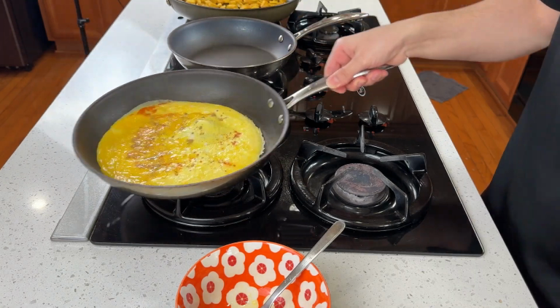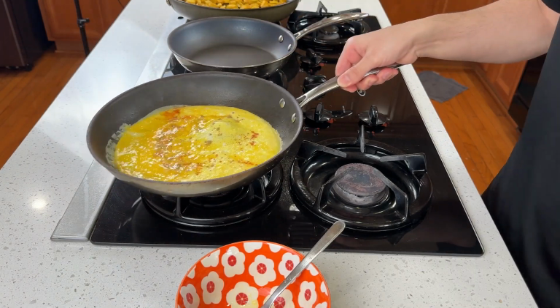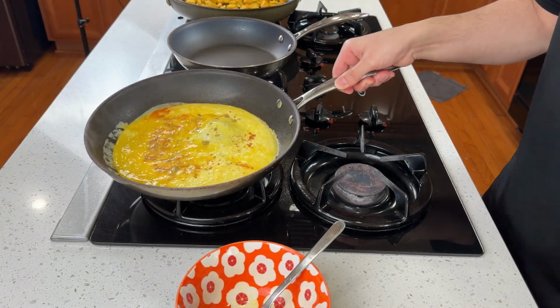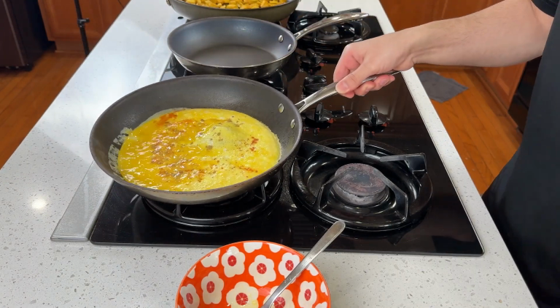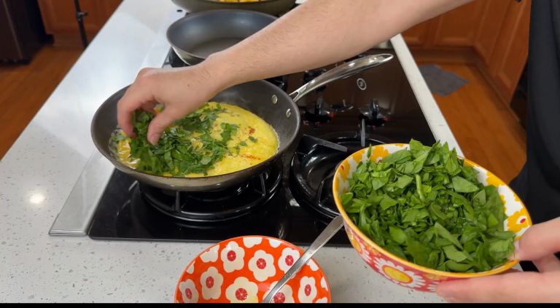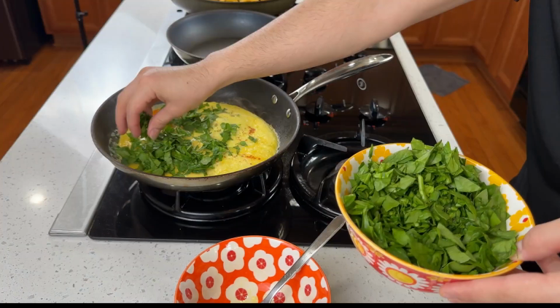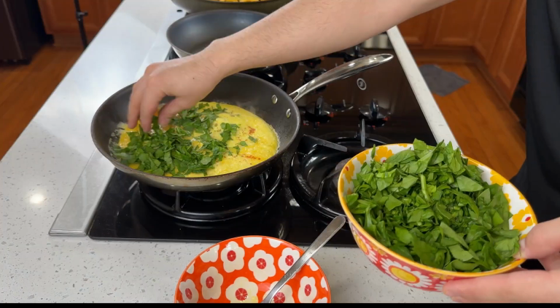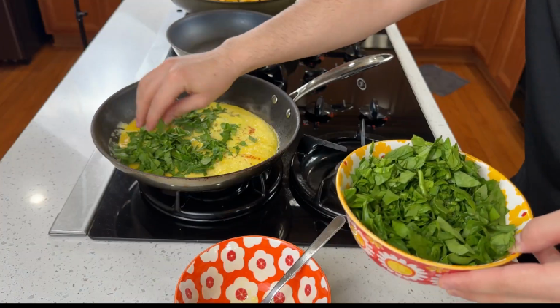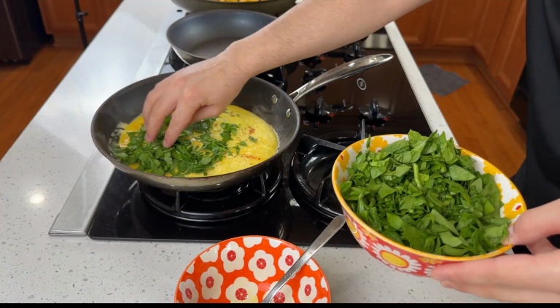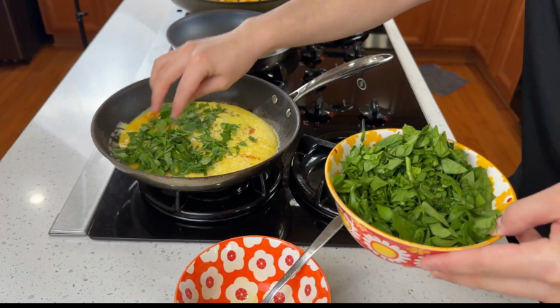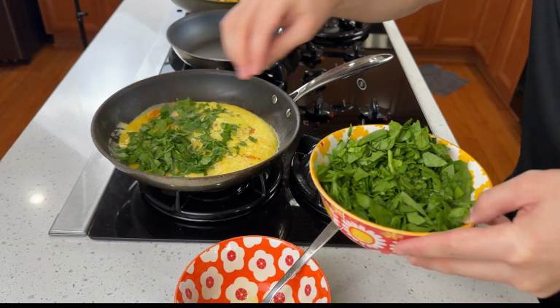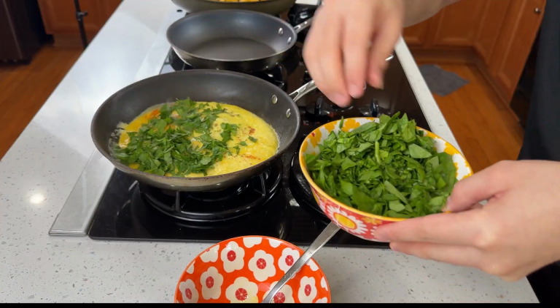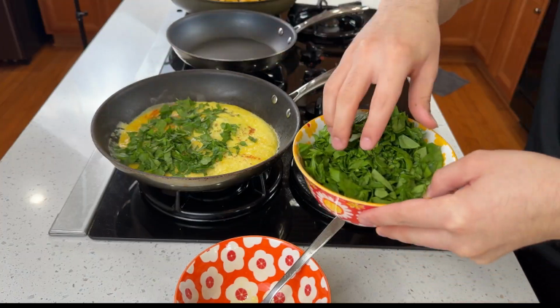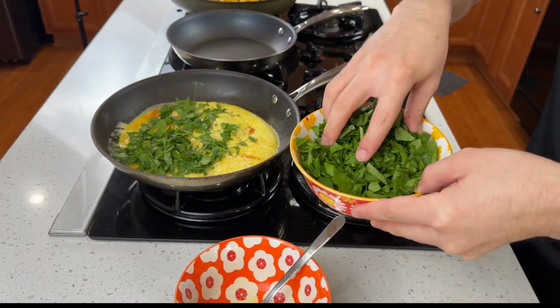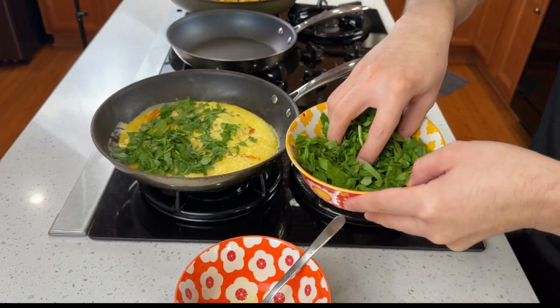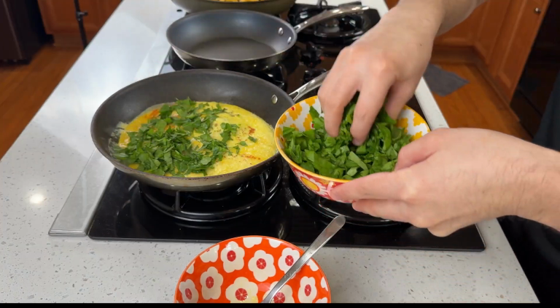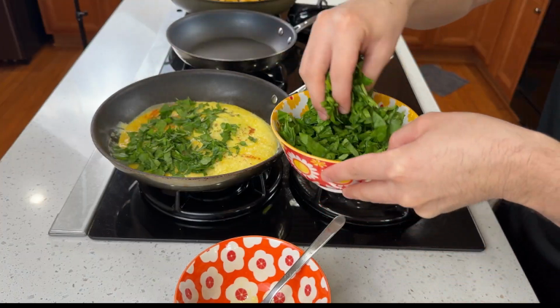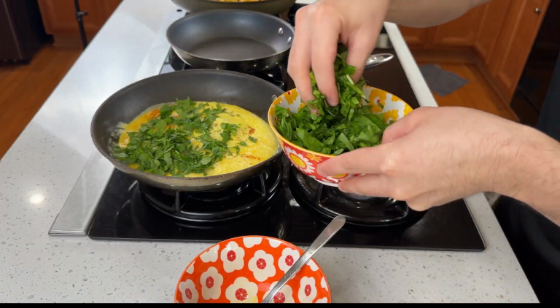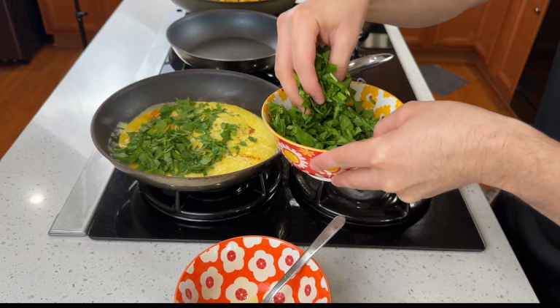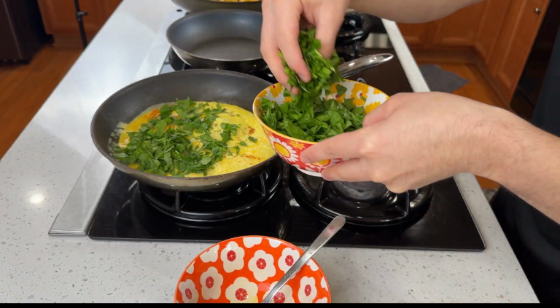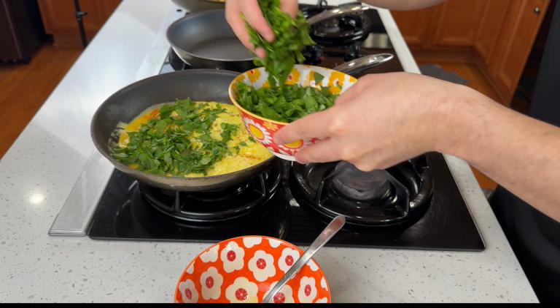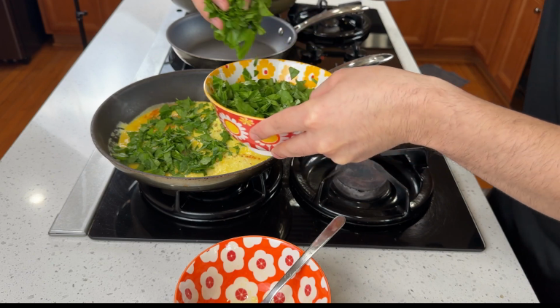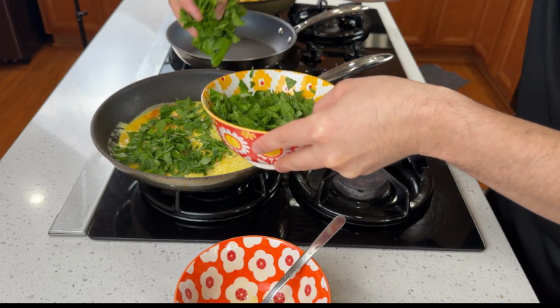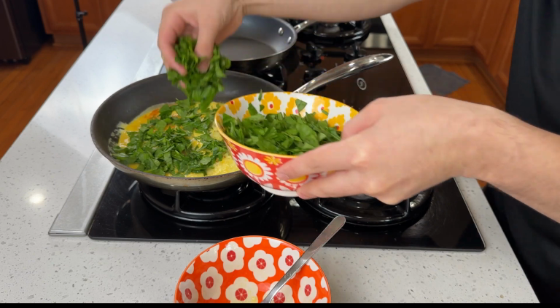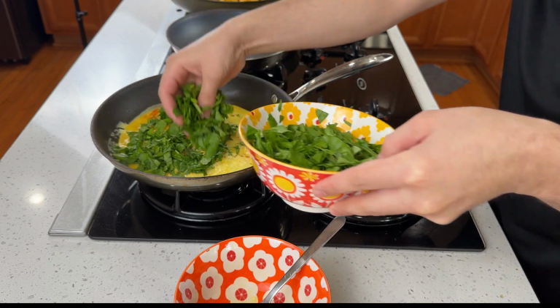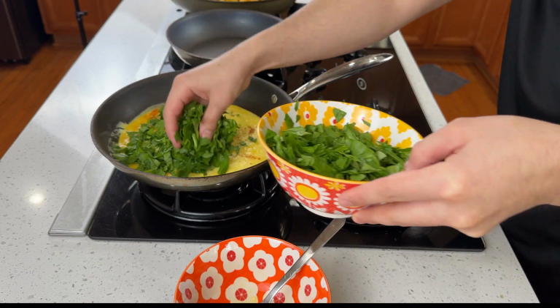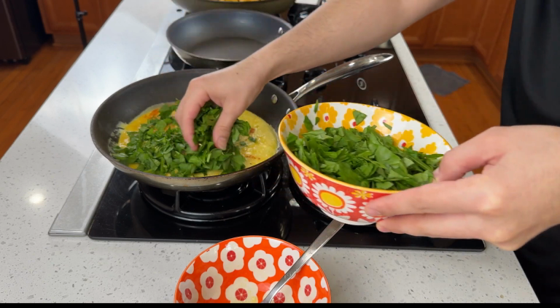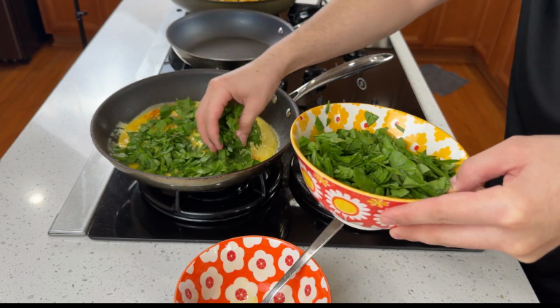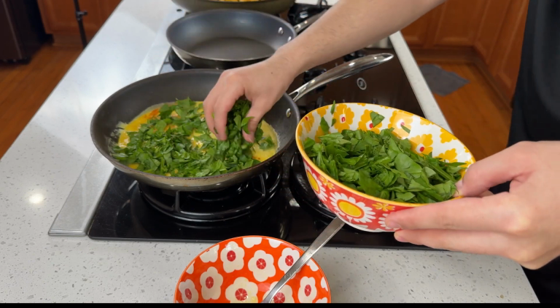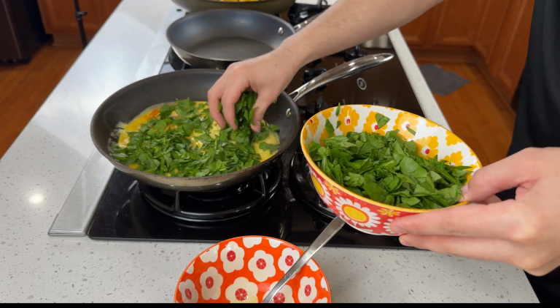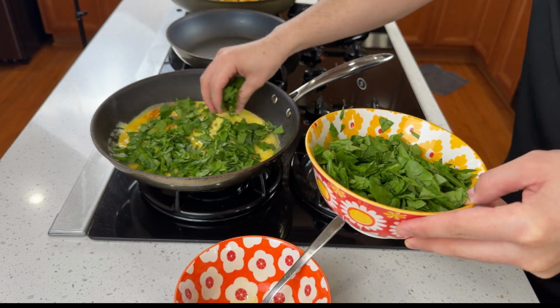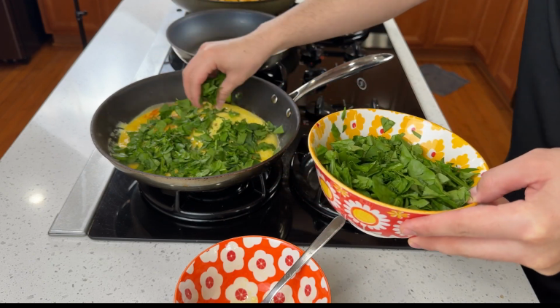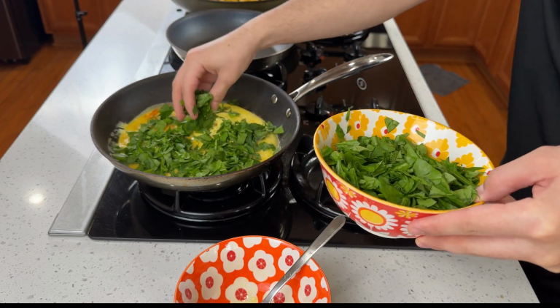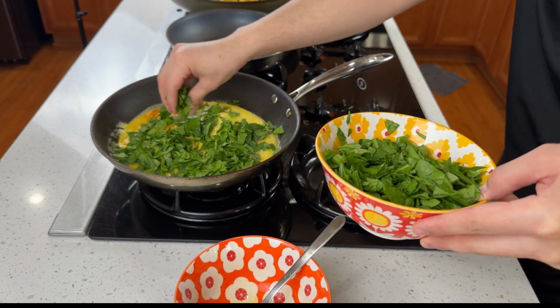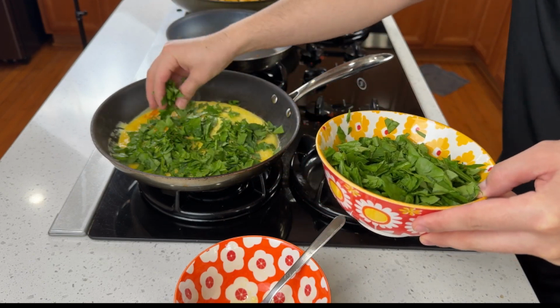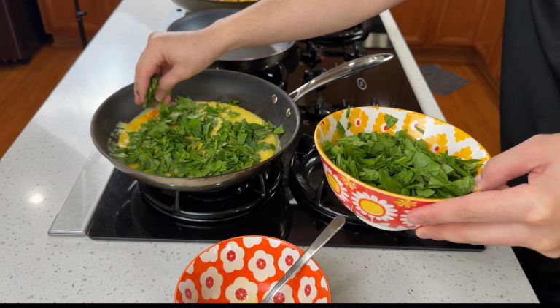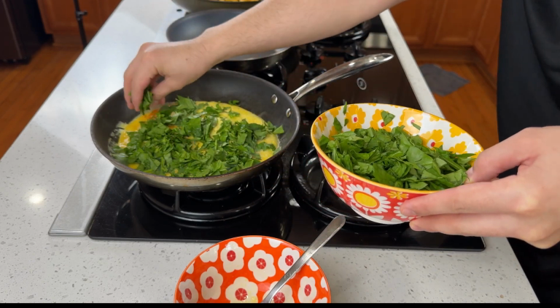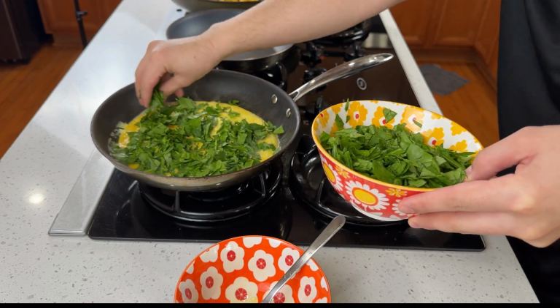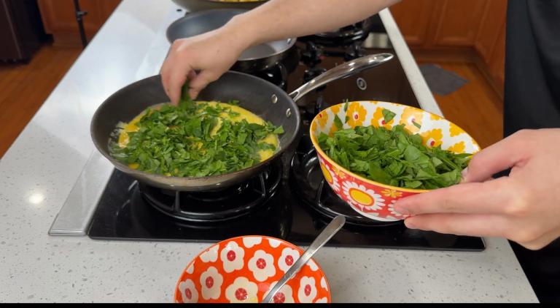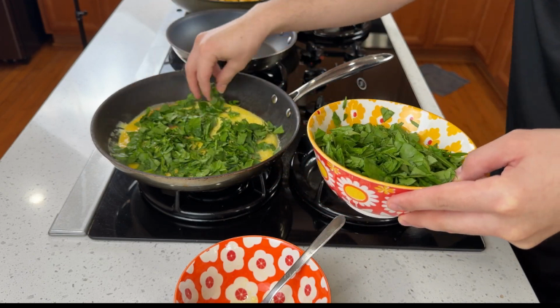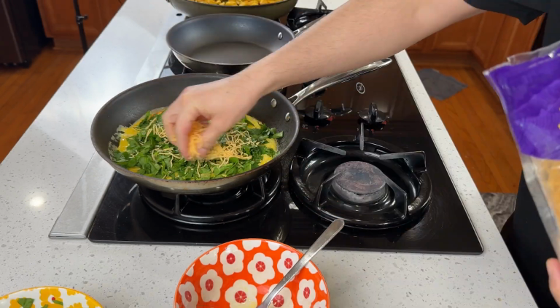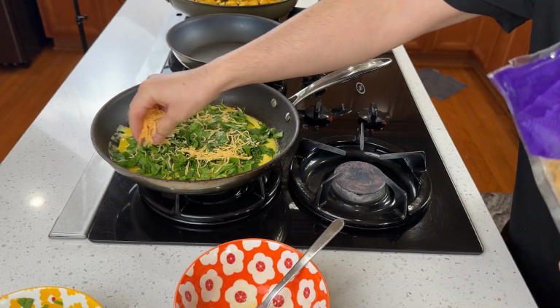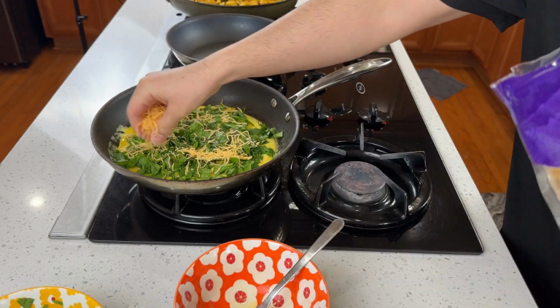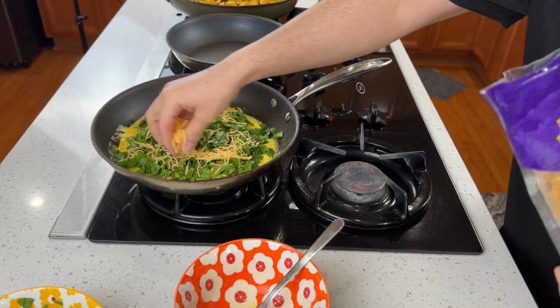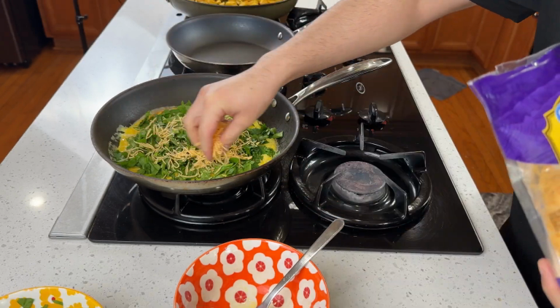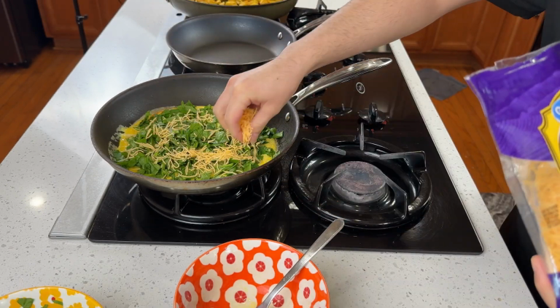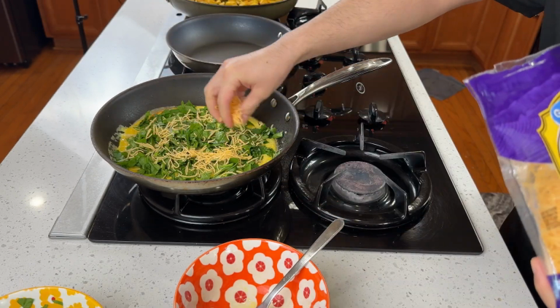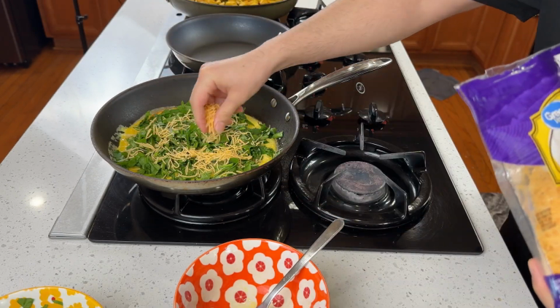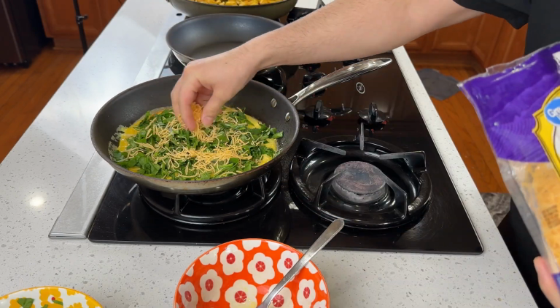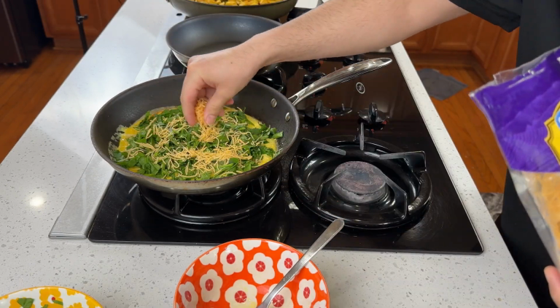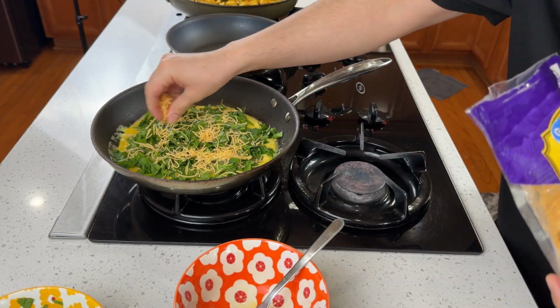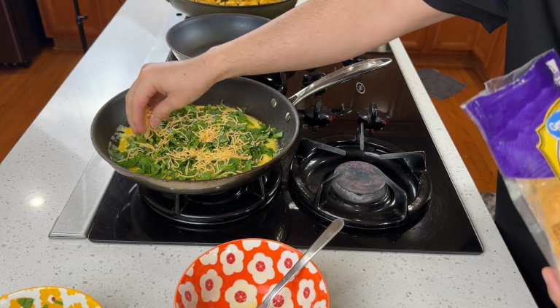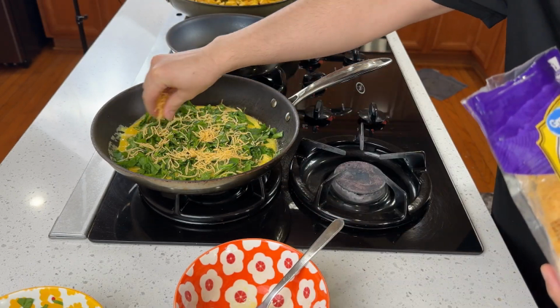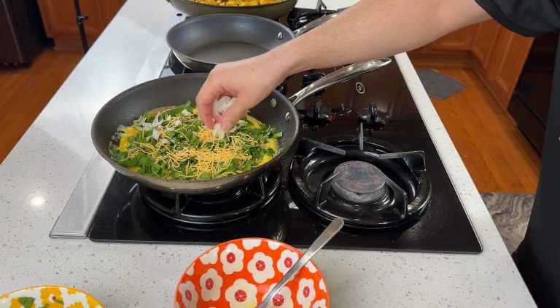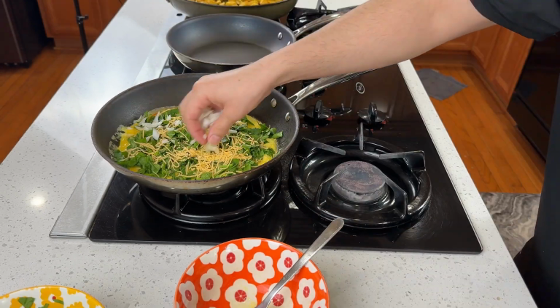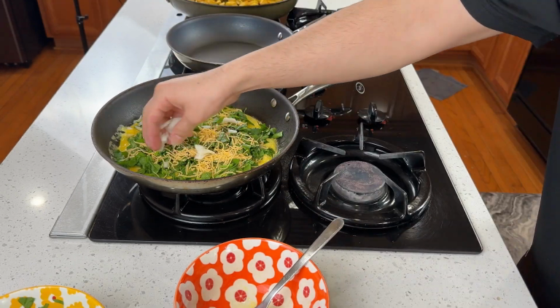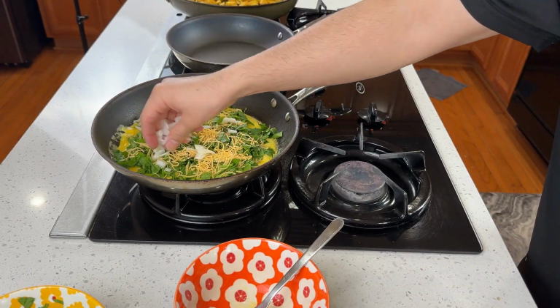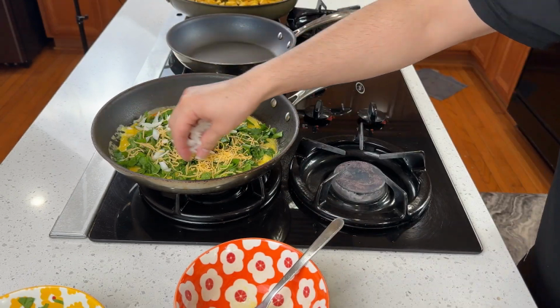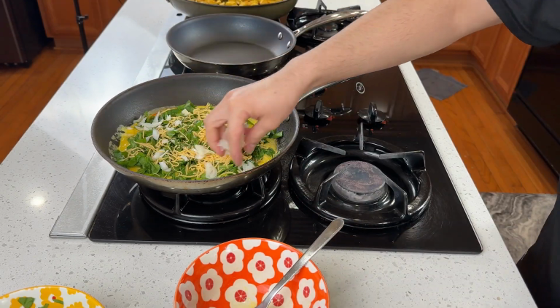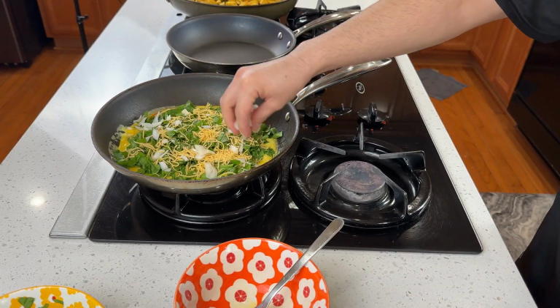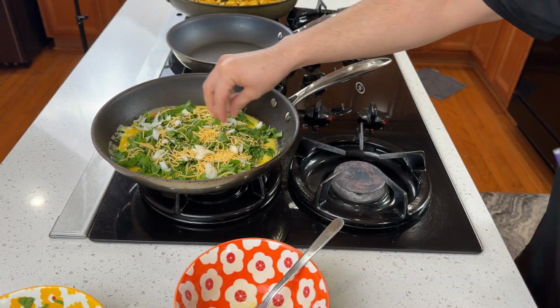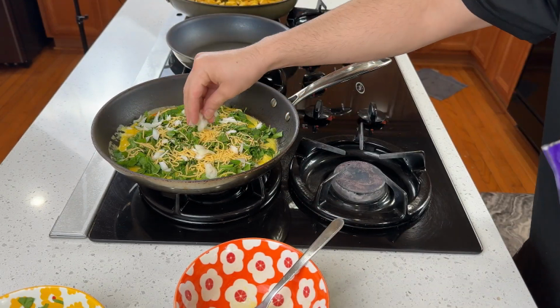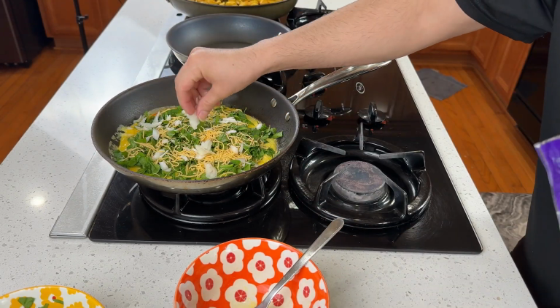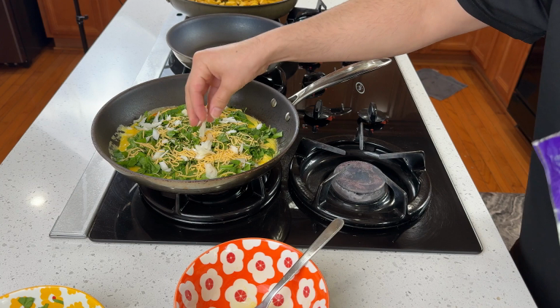Here comes my favorite part — spinach everywhere. I love spinach, the more the better. I'm also adding shredded cheese and onion on top.